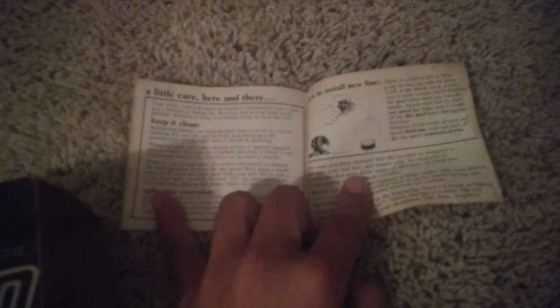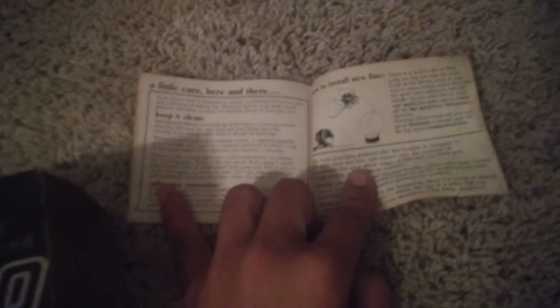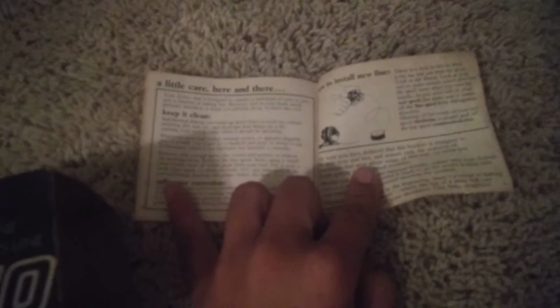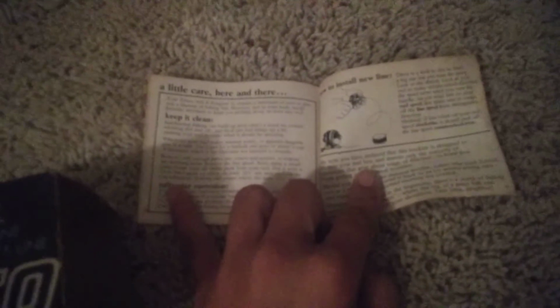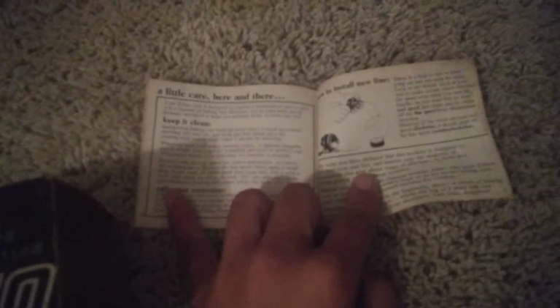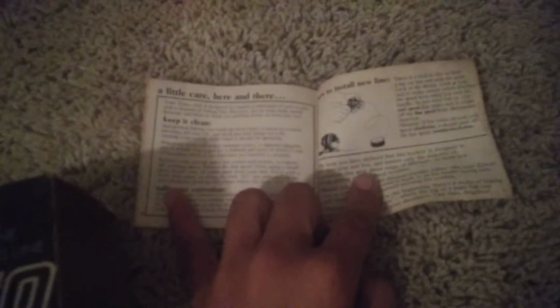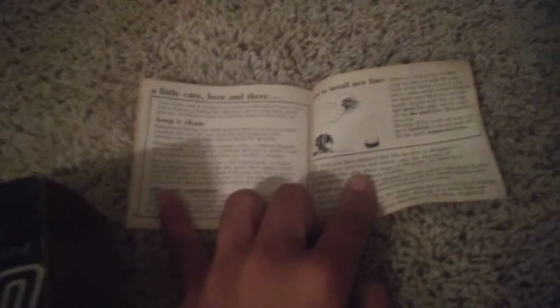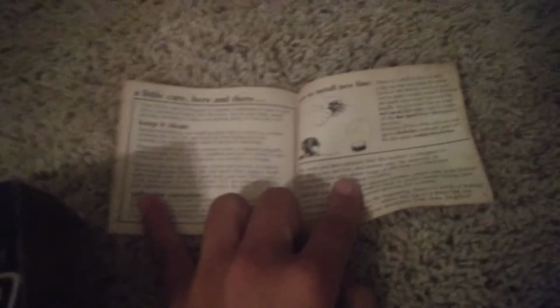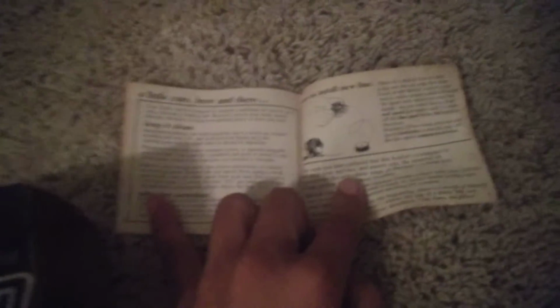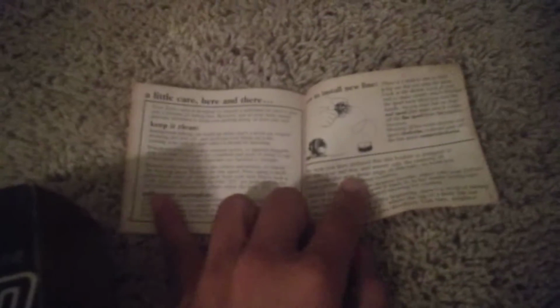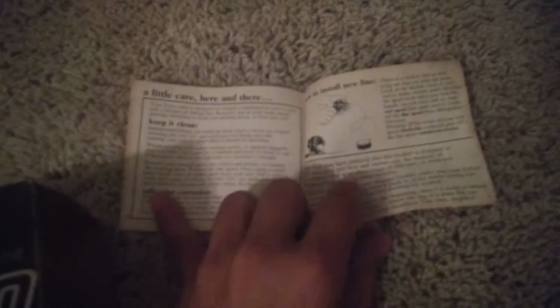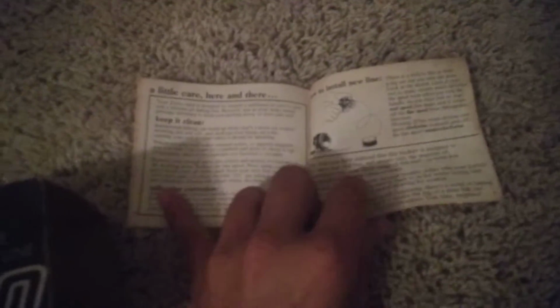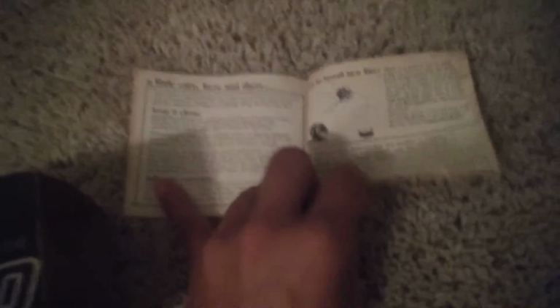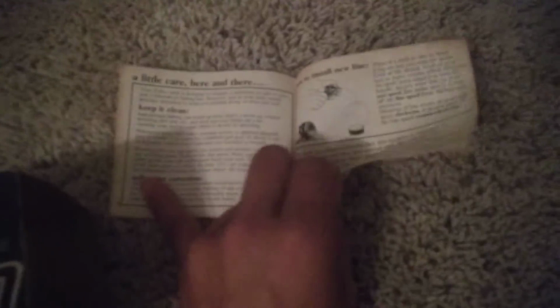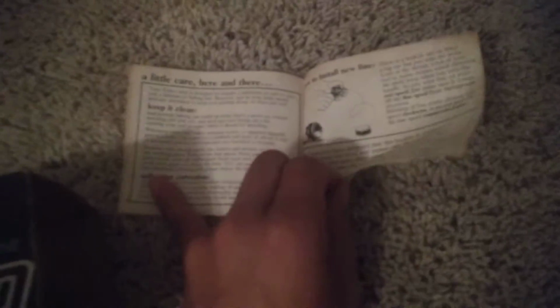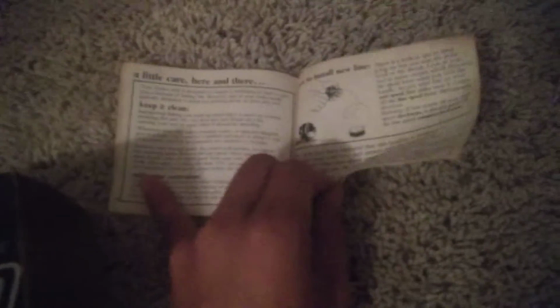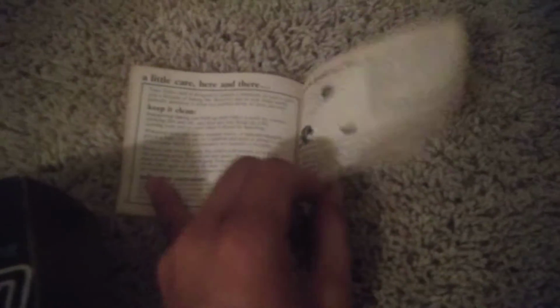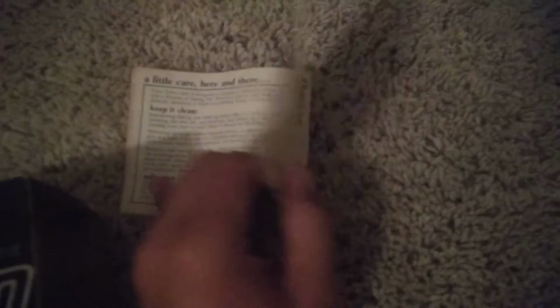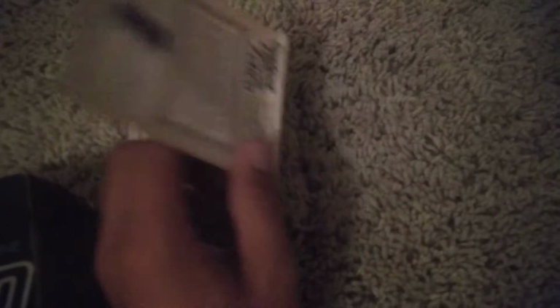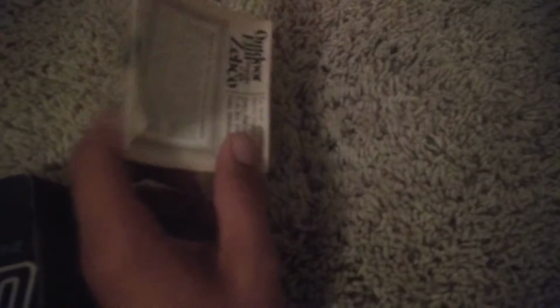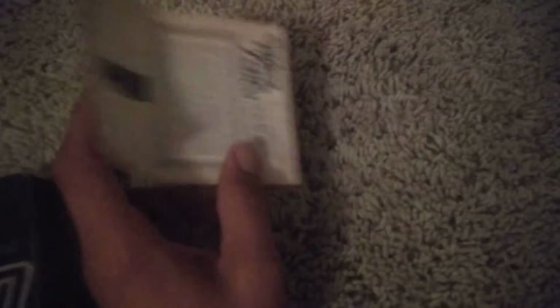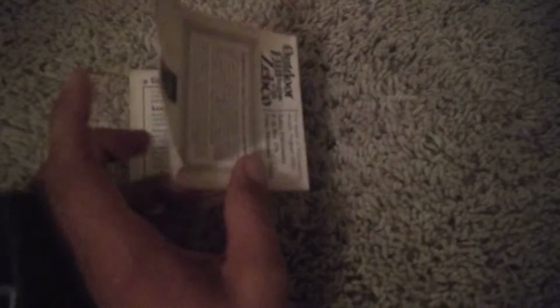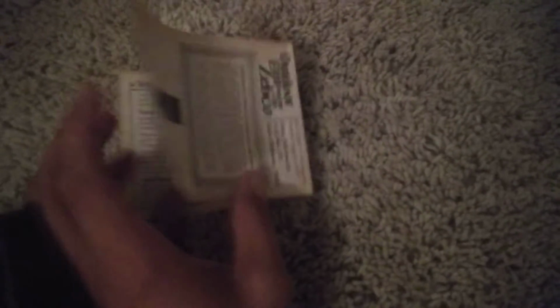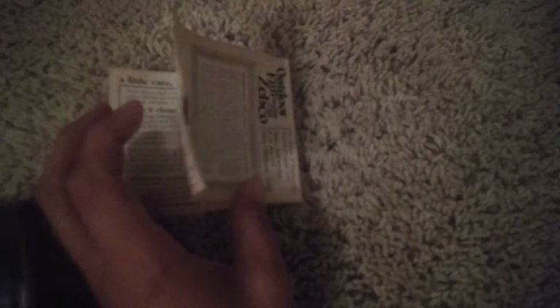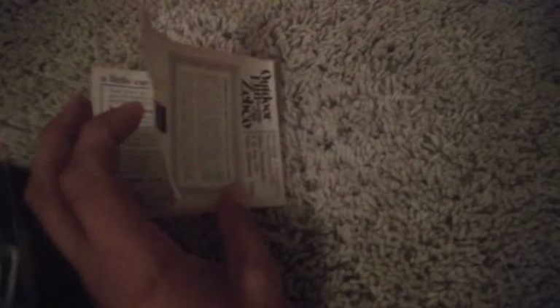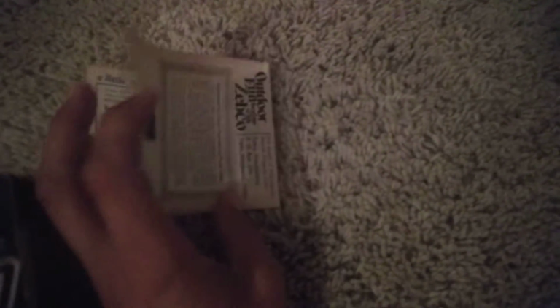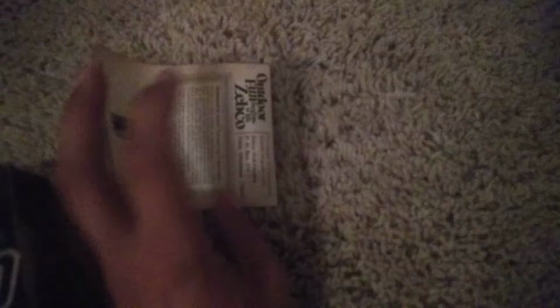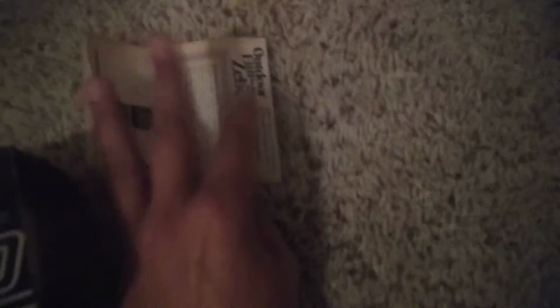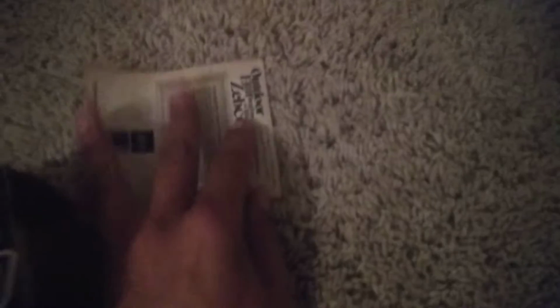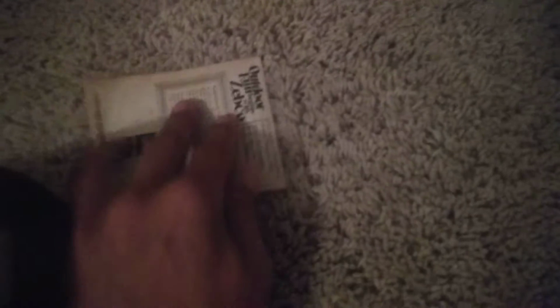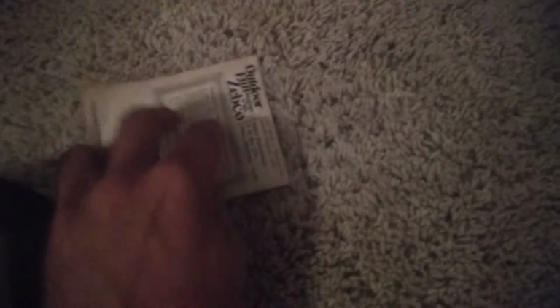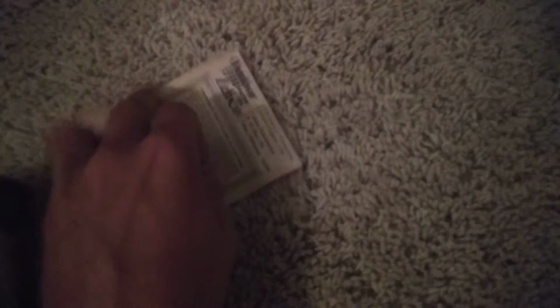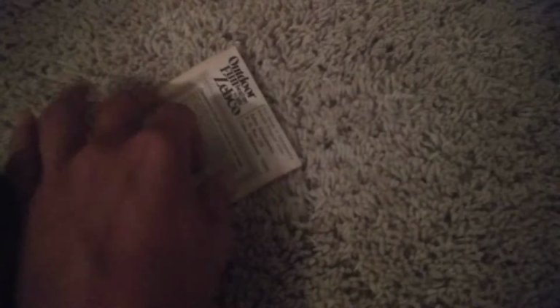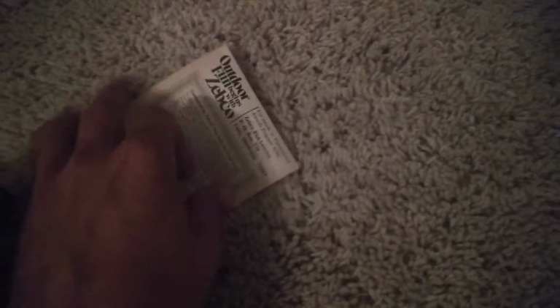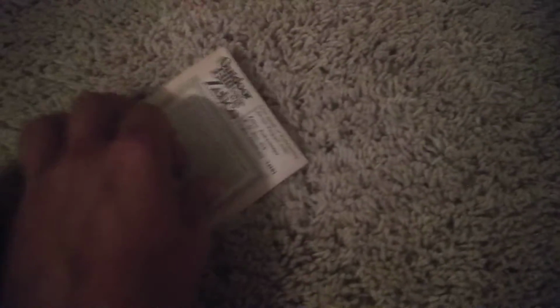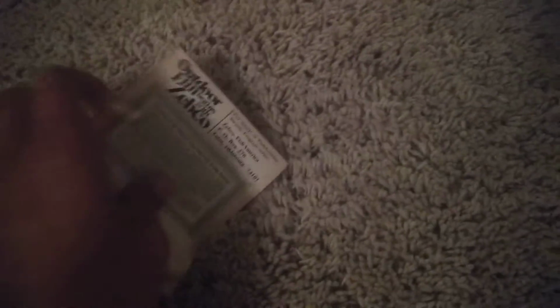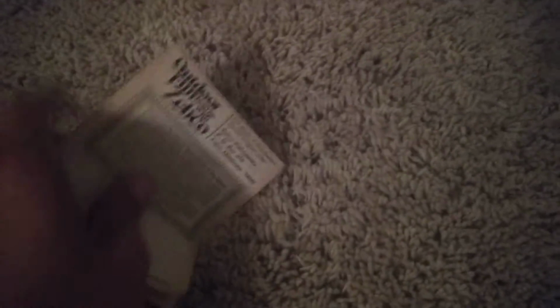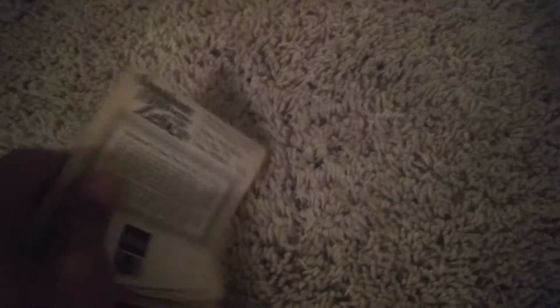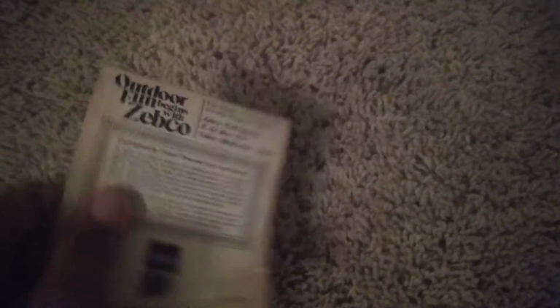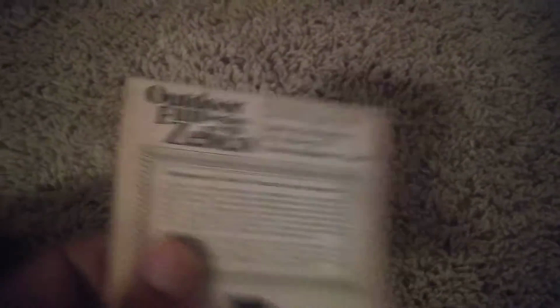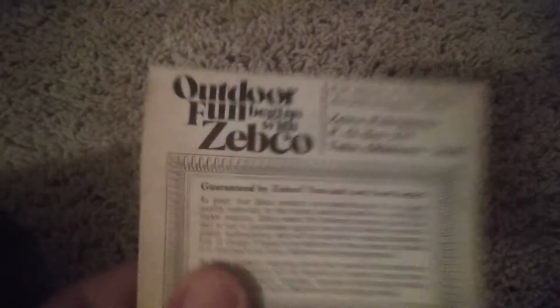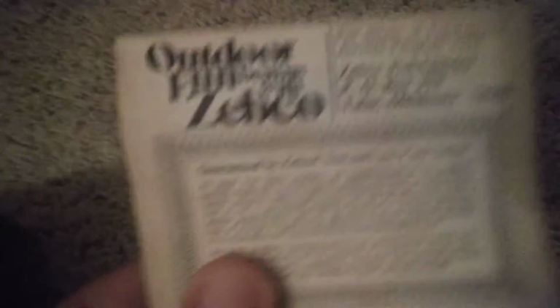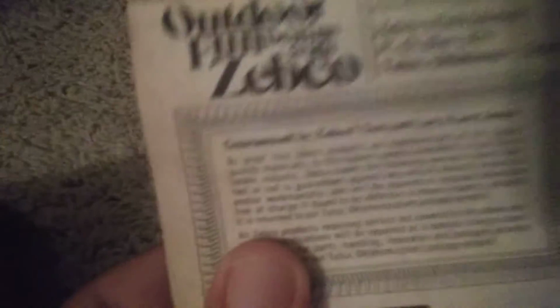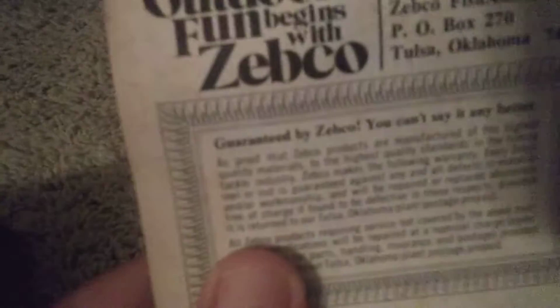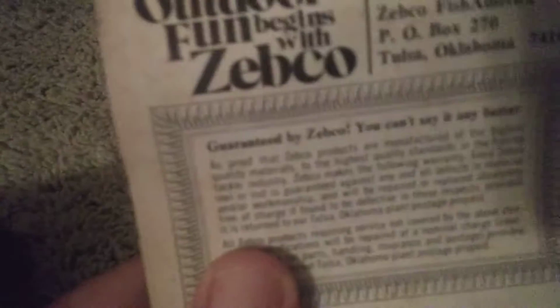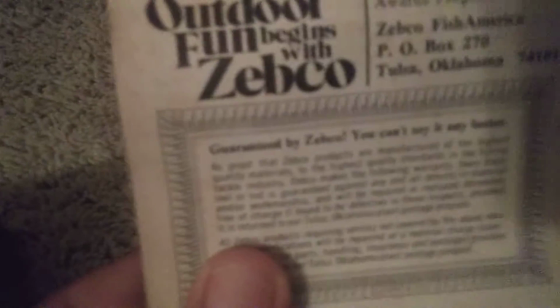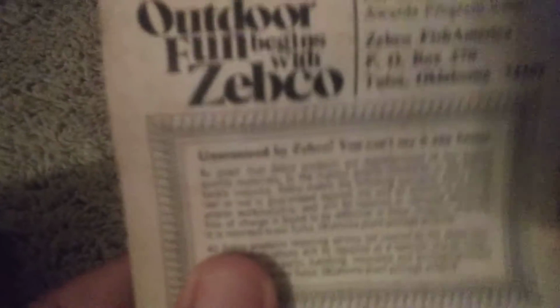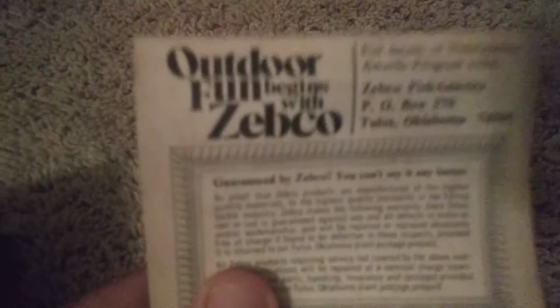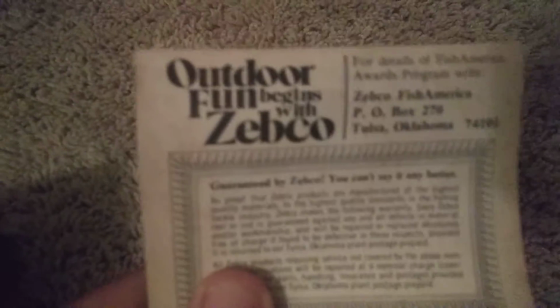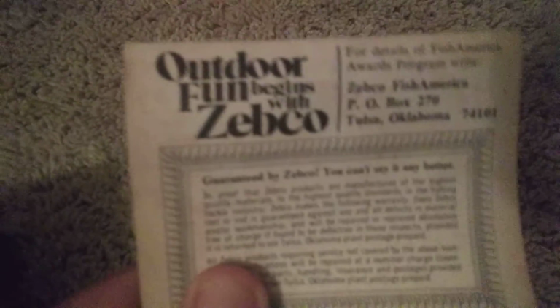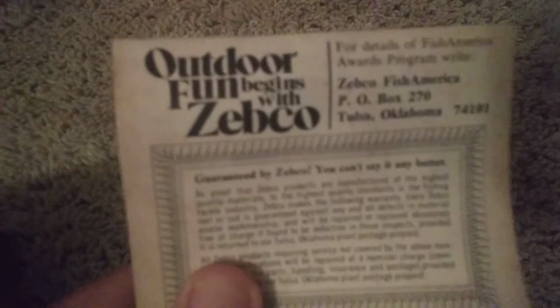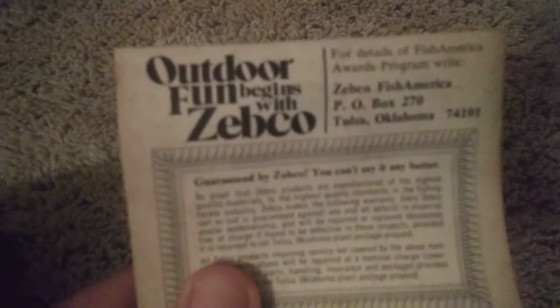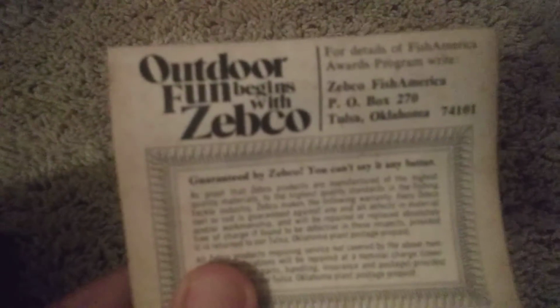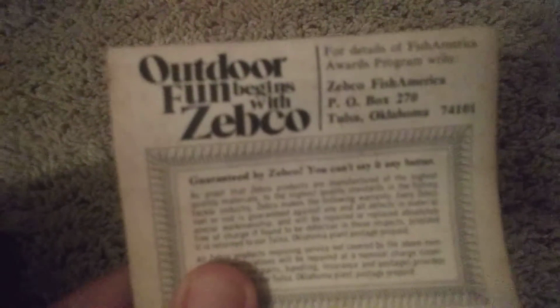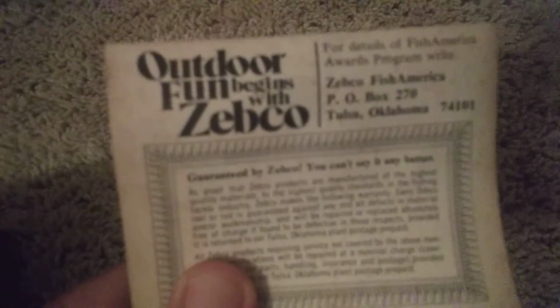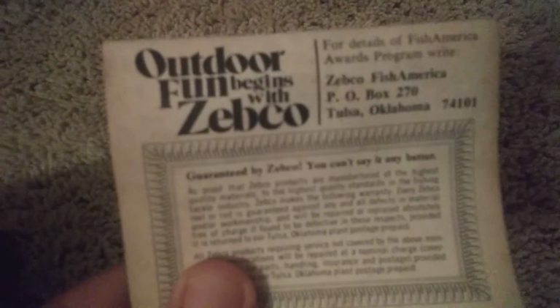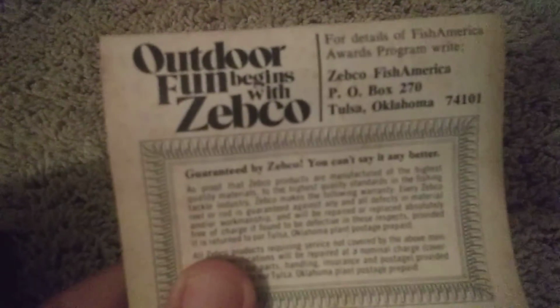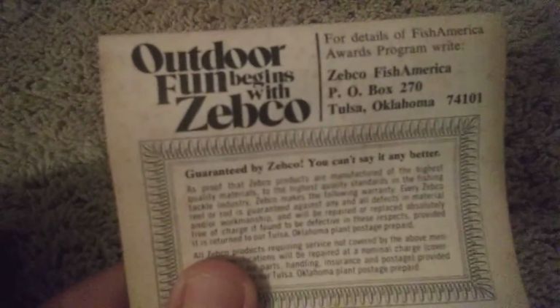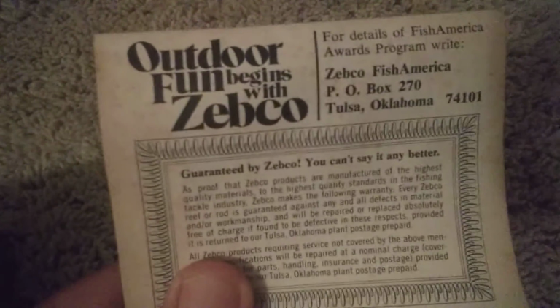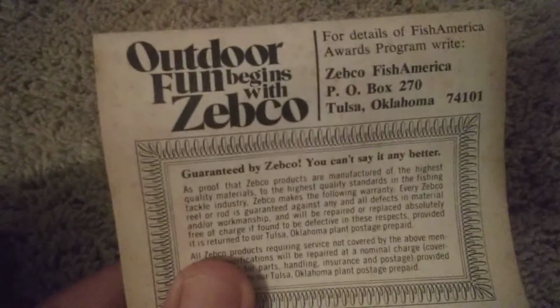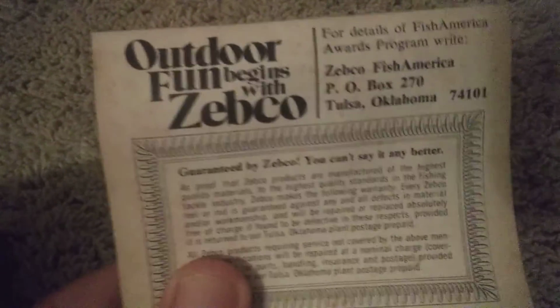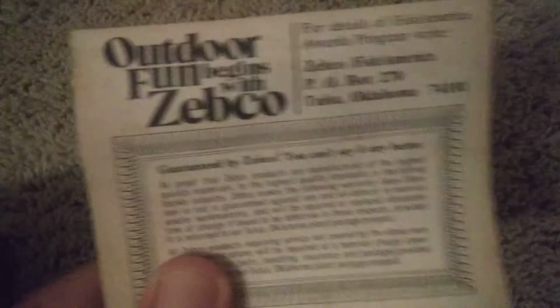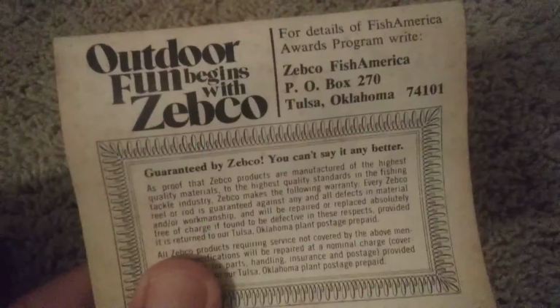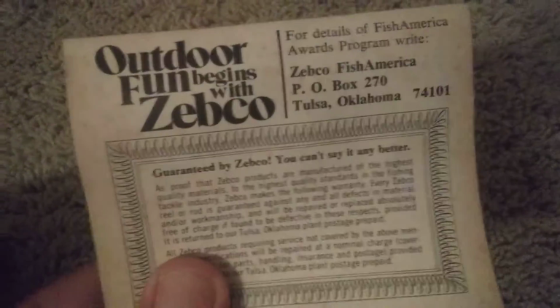Here's a little bit of a care guide. Outdoor fun begins with Zepco.